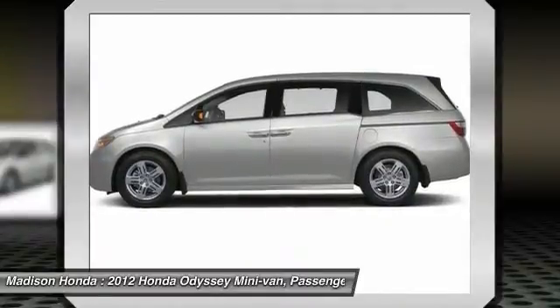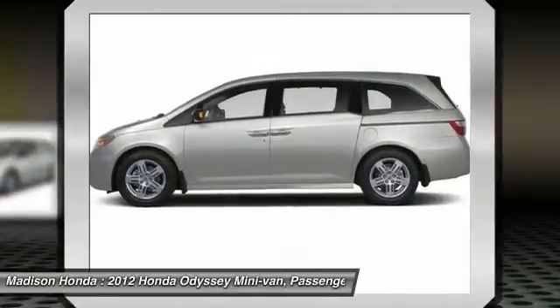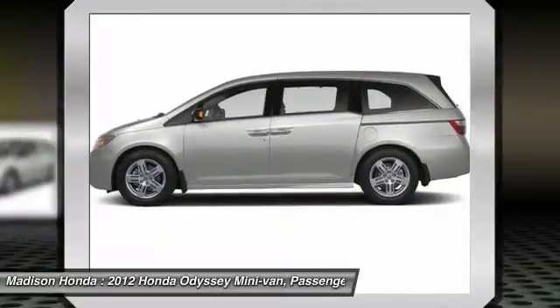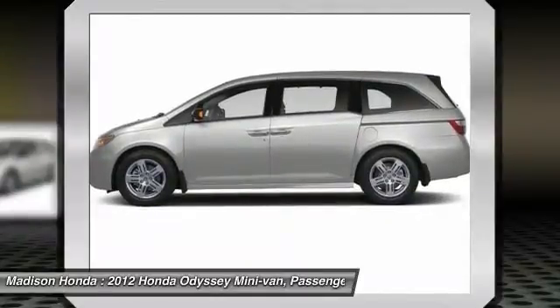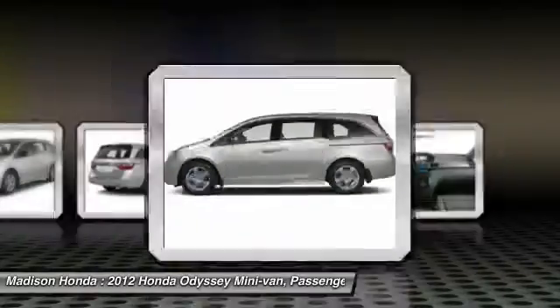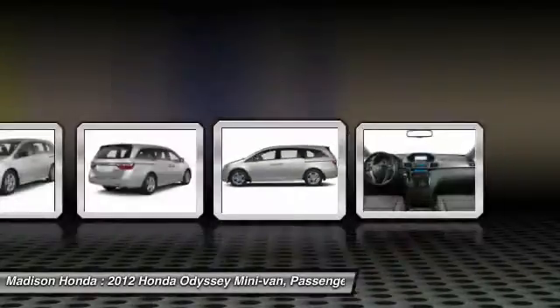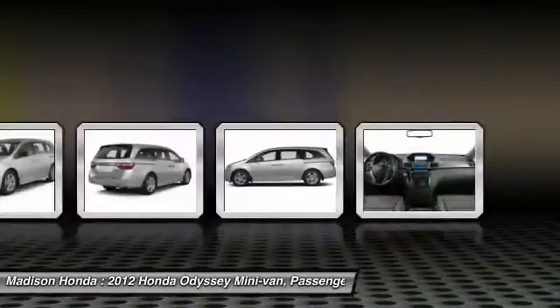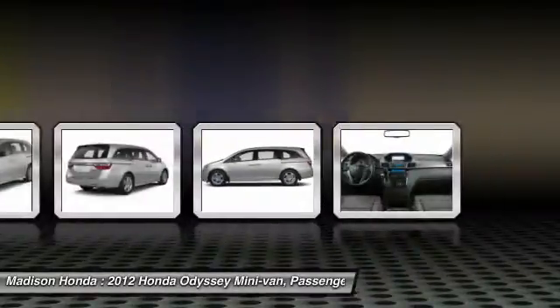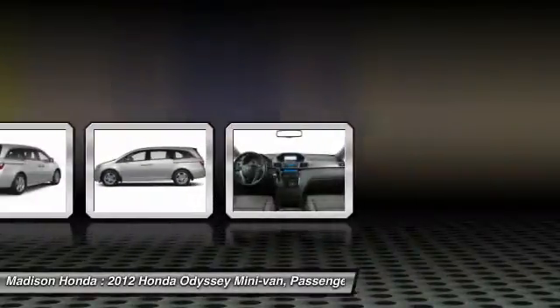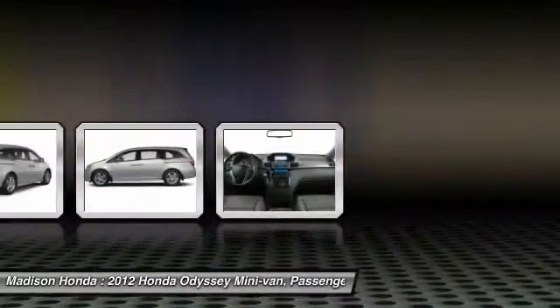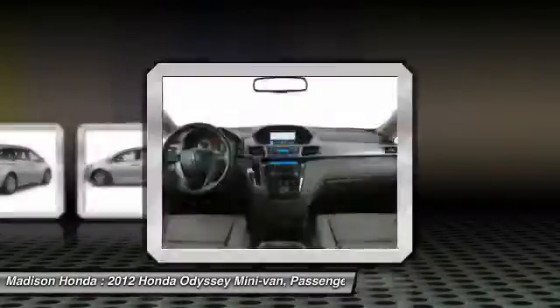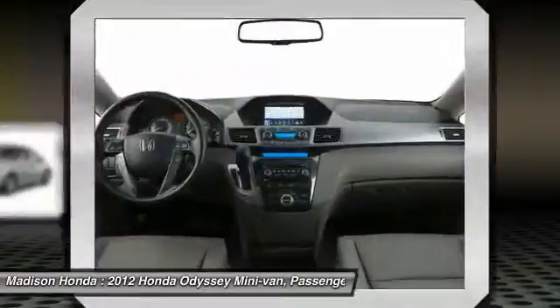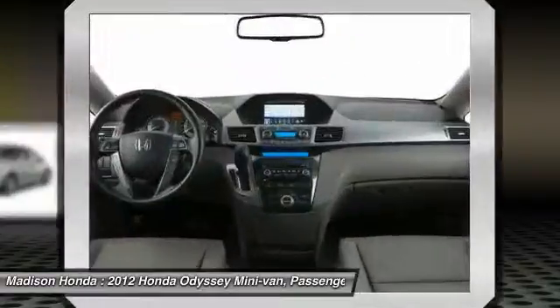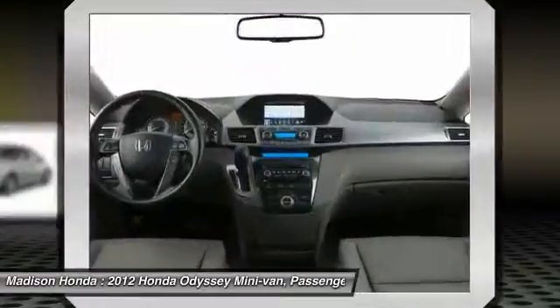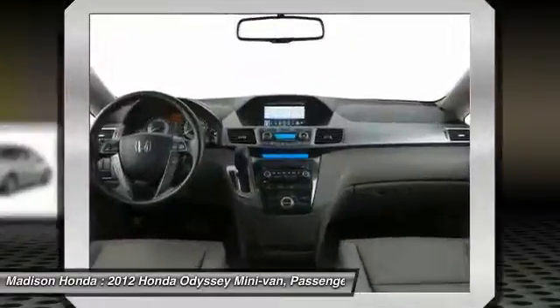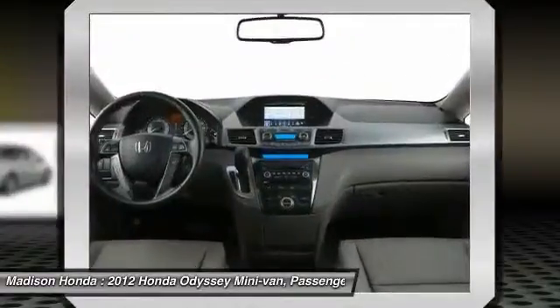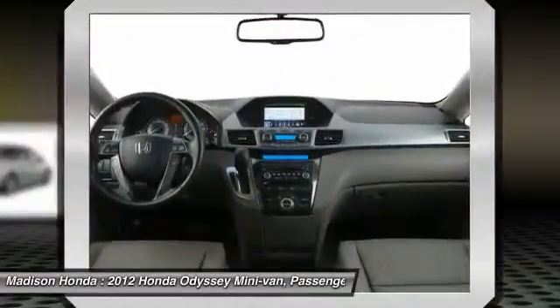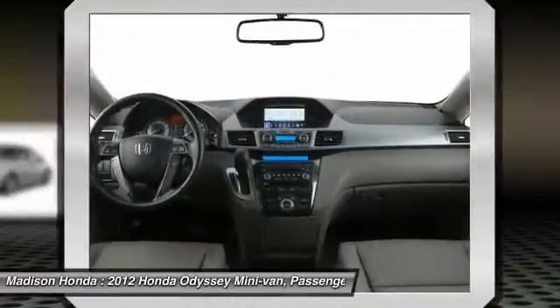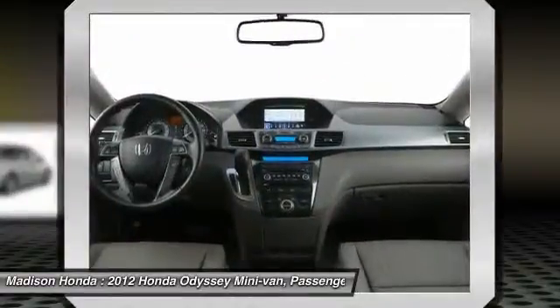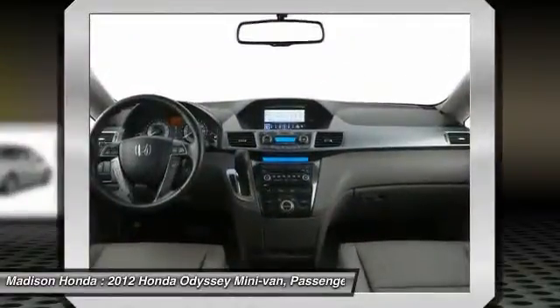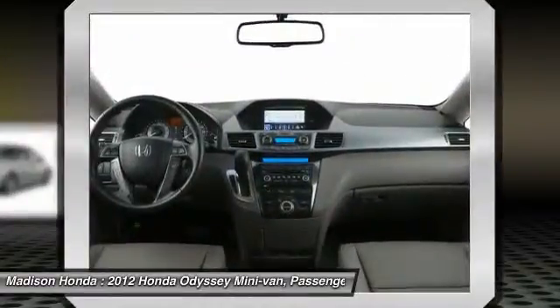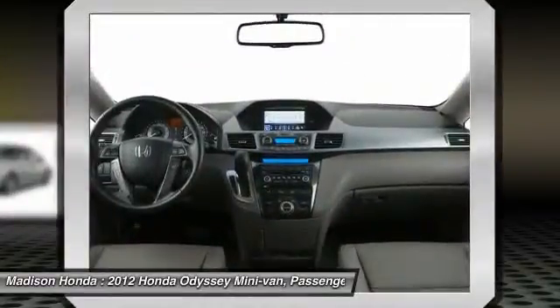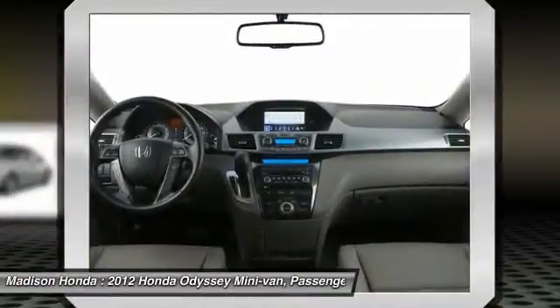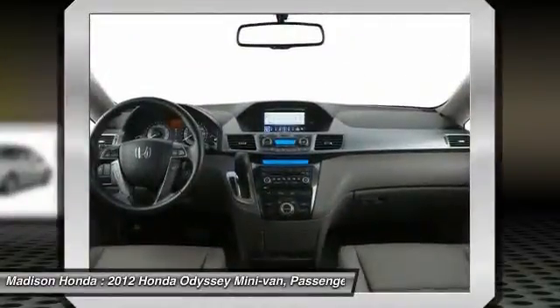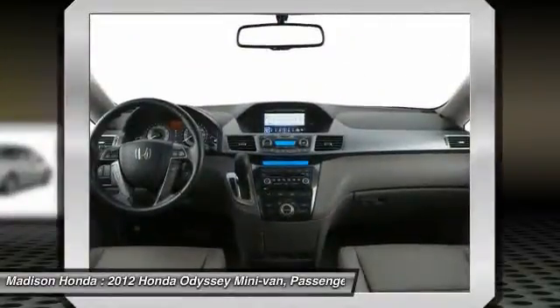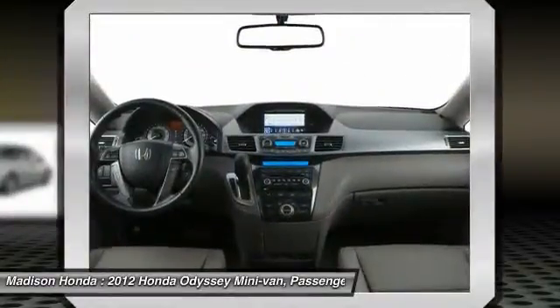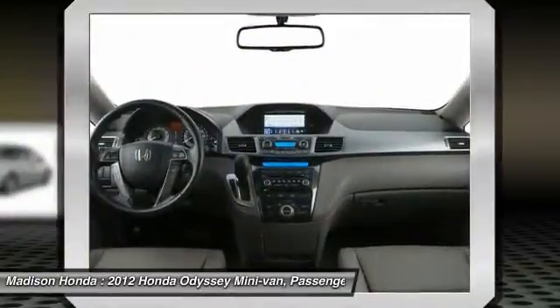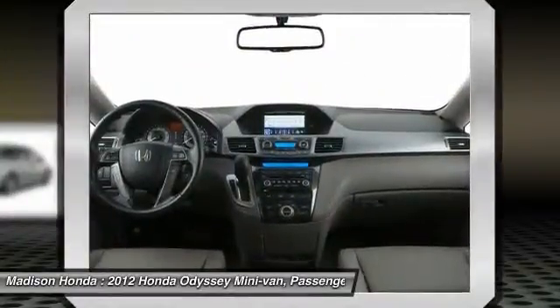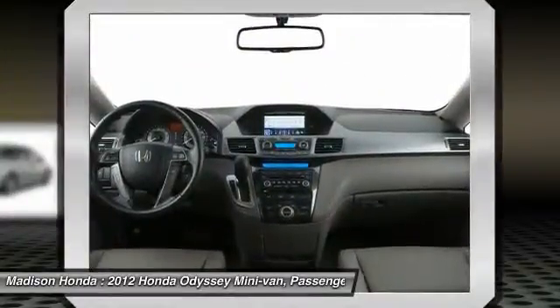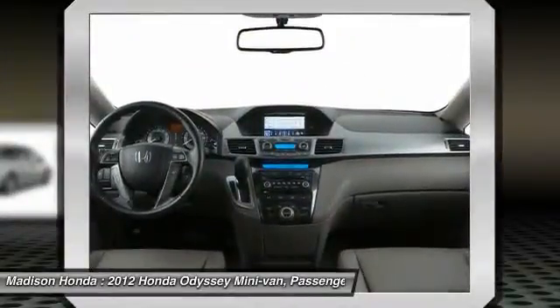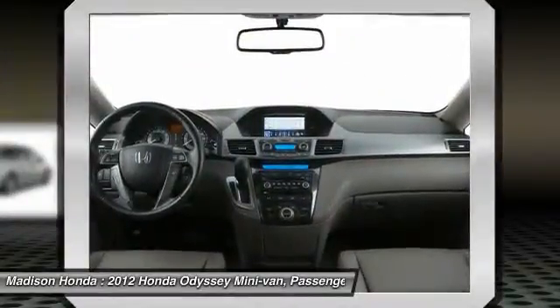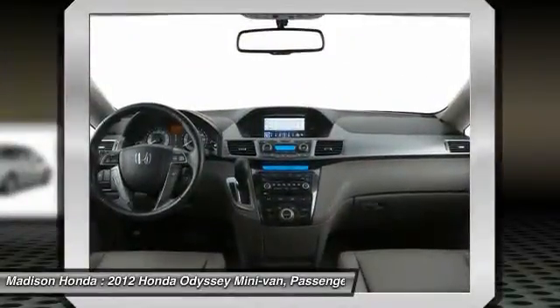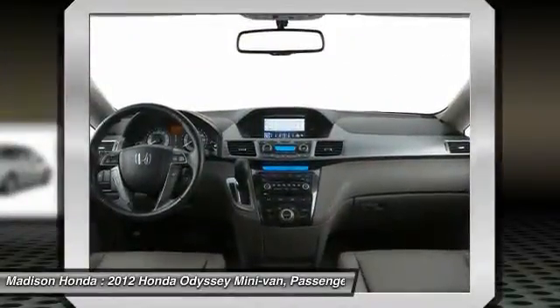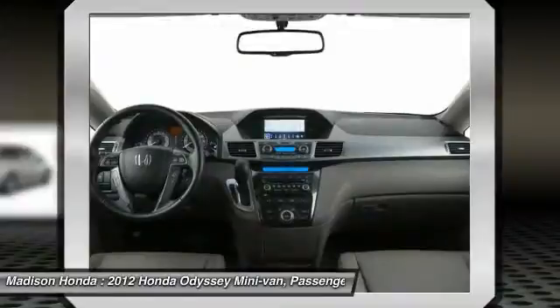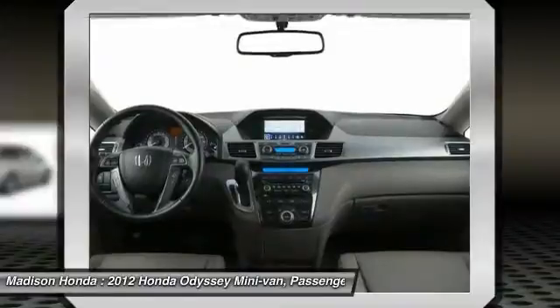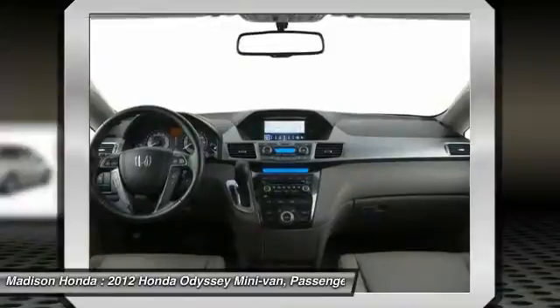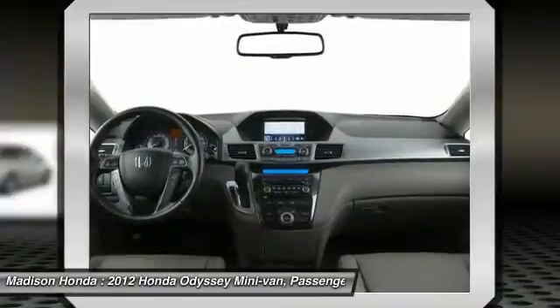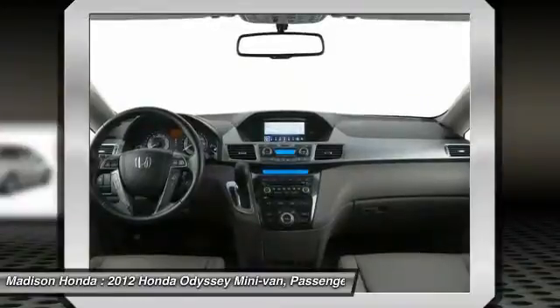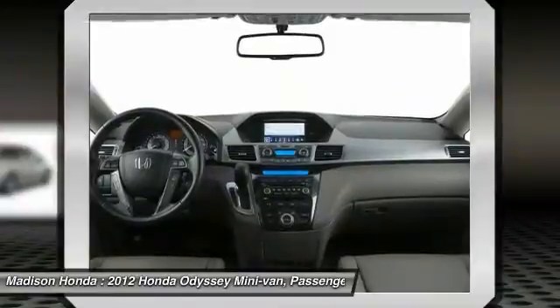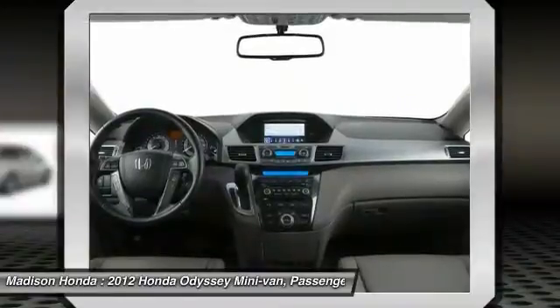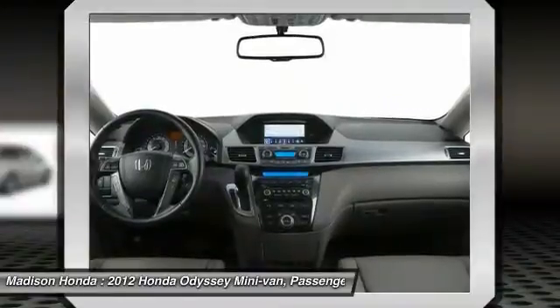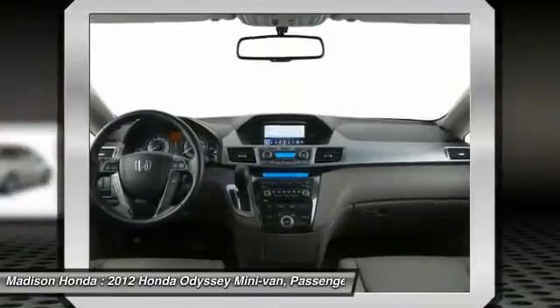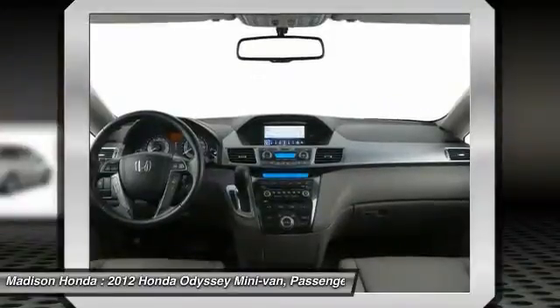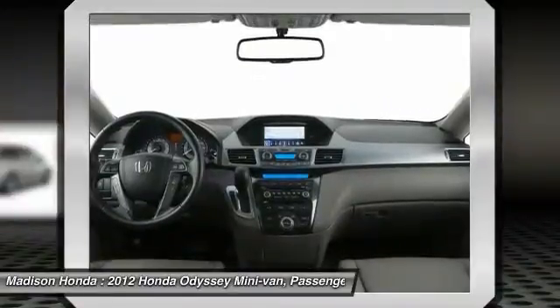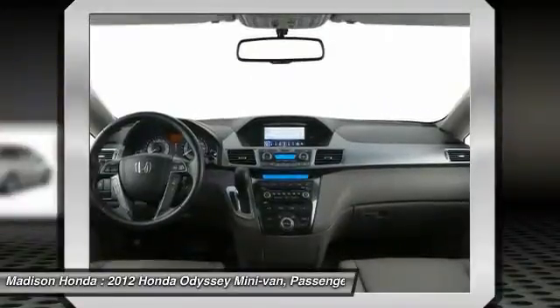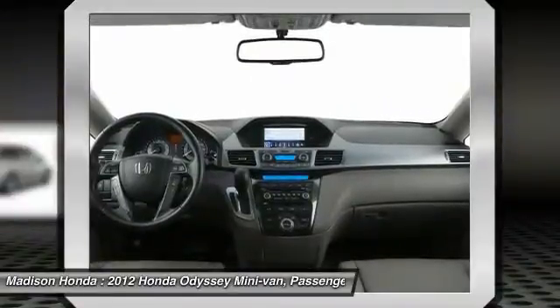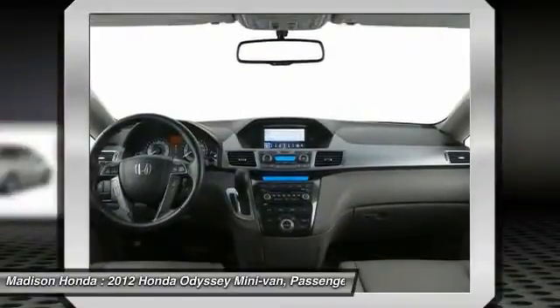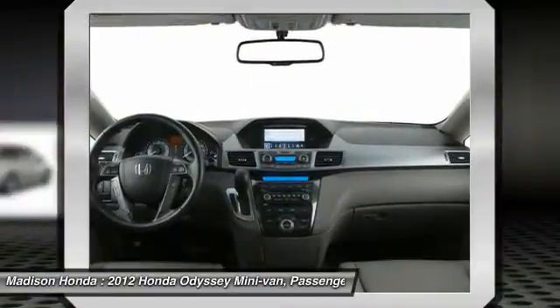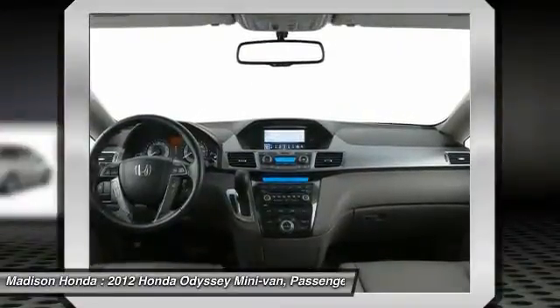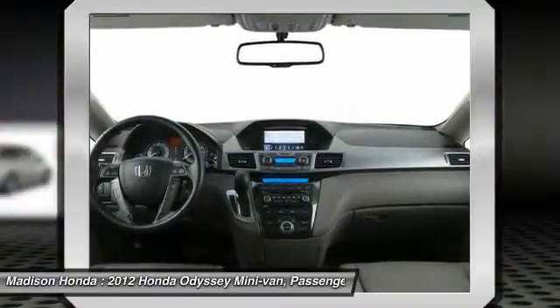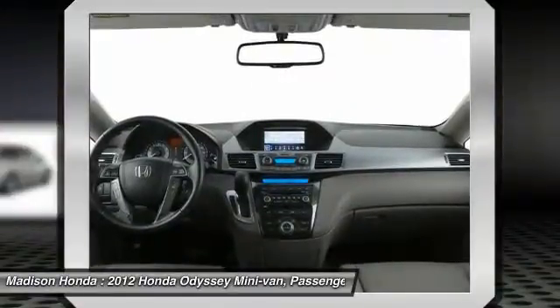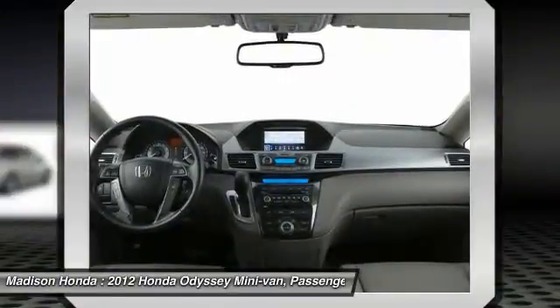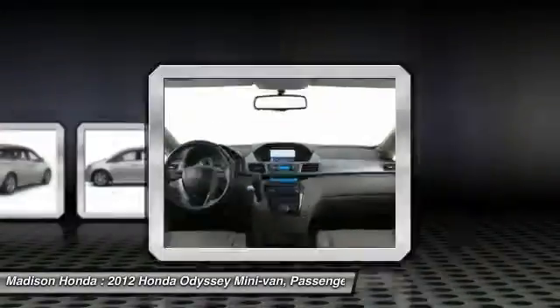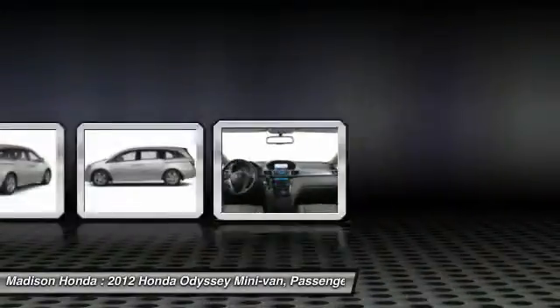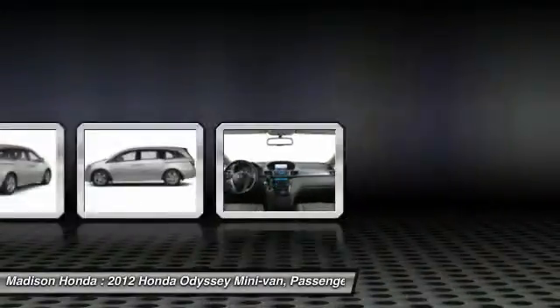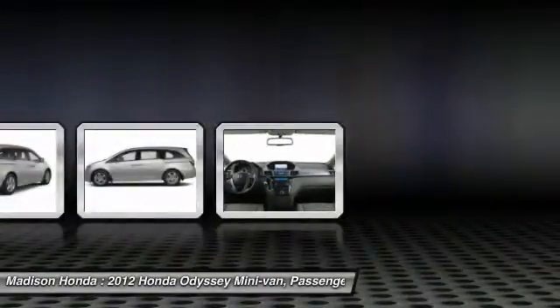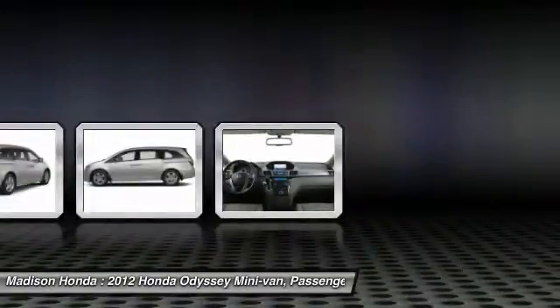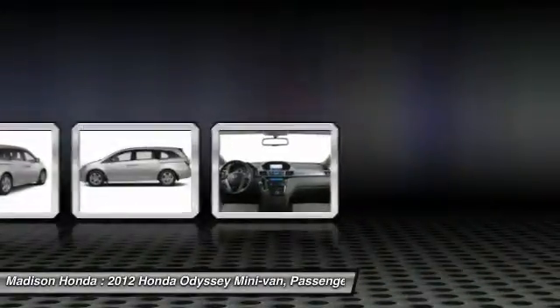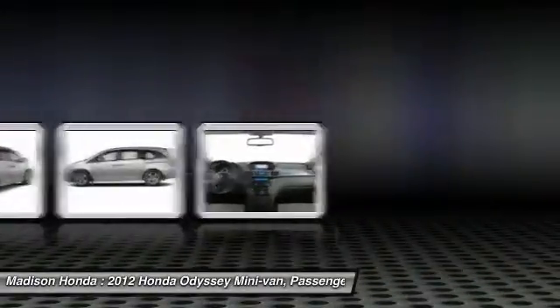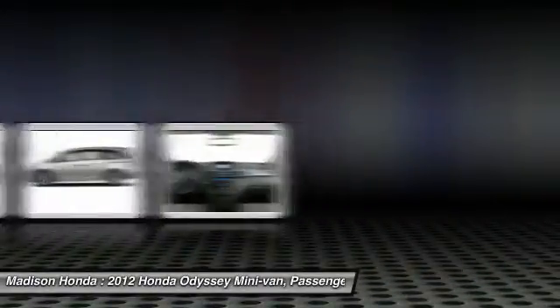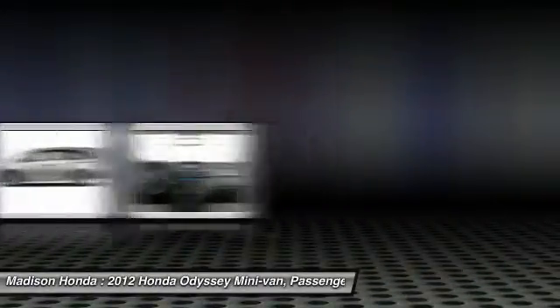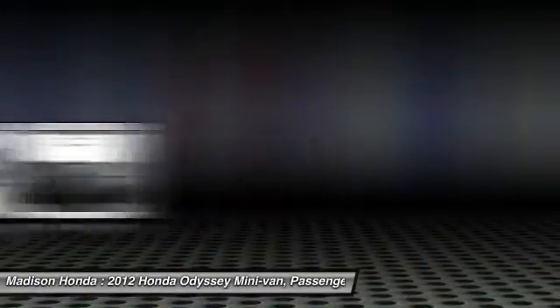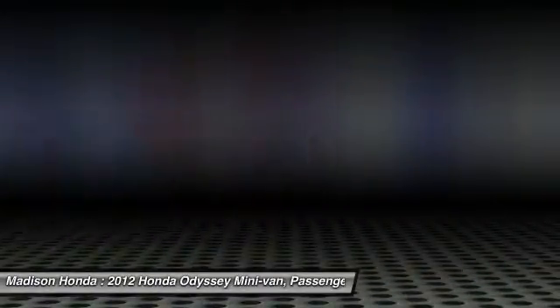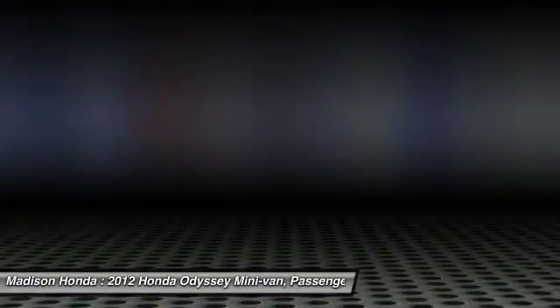Keyless entry, stability control, steering wheel audio controls, leather wrapped steering wheel. Come take a test drive today.